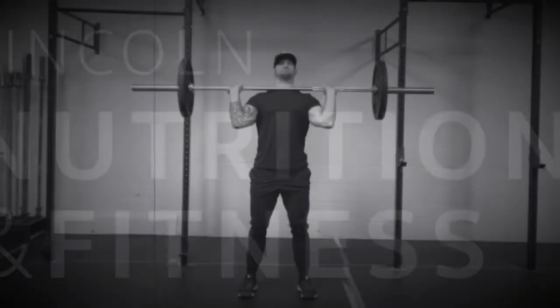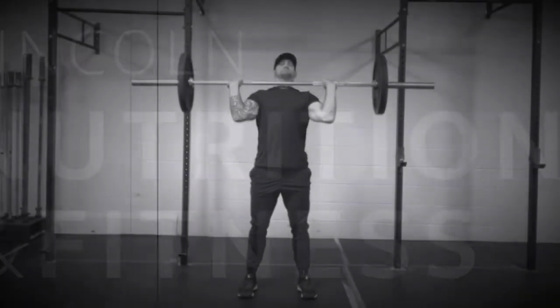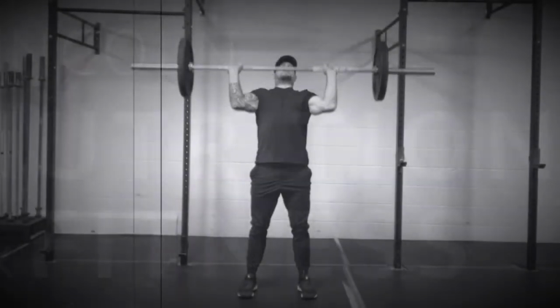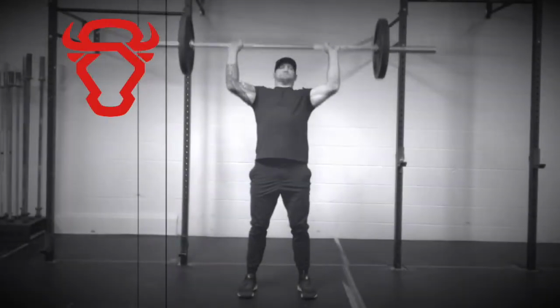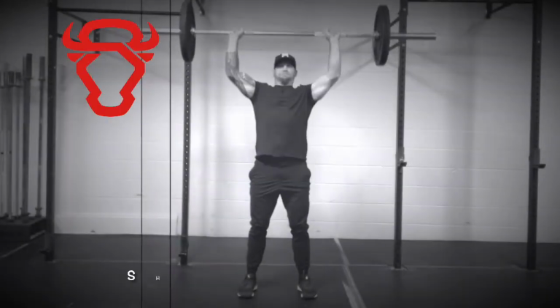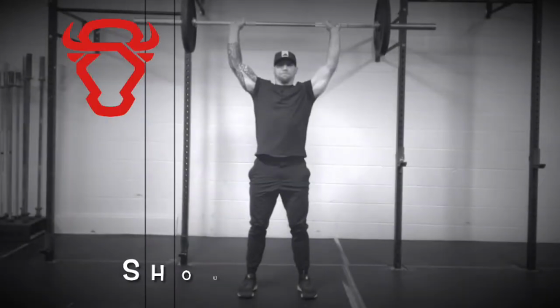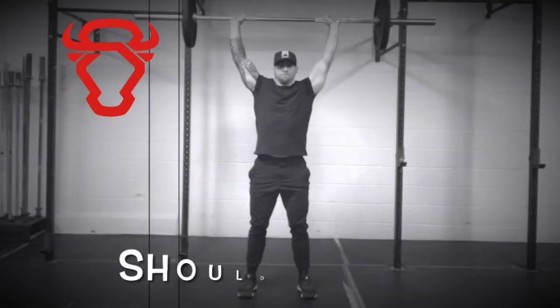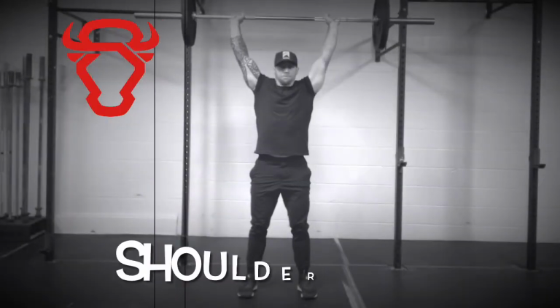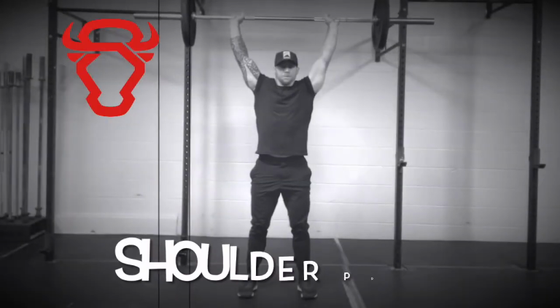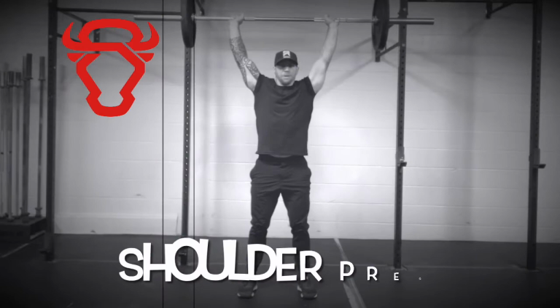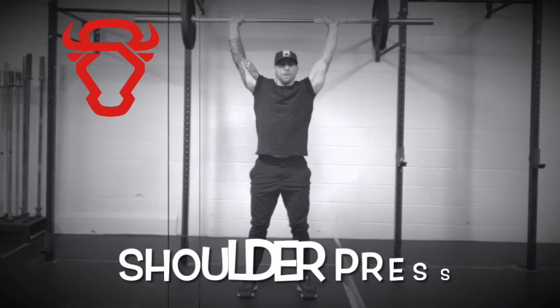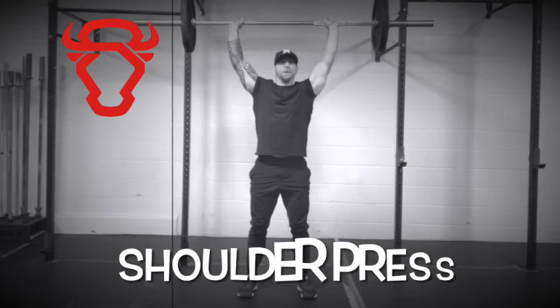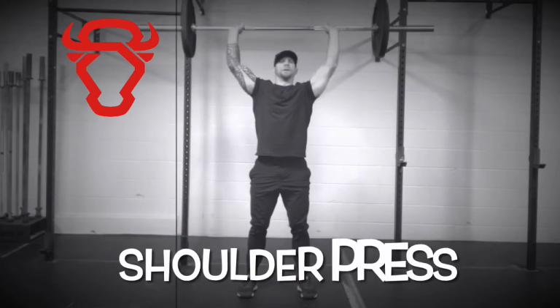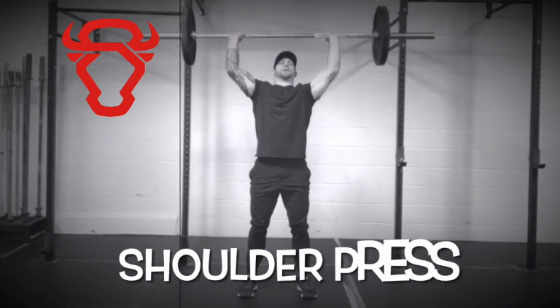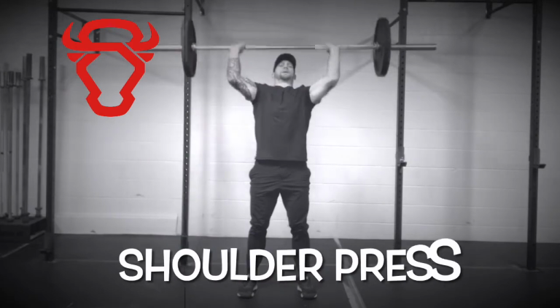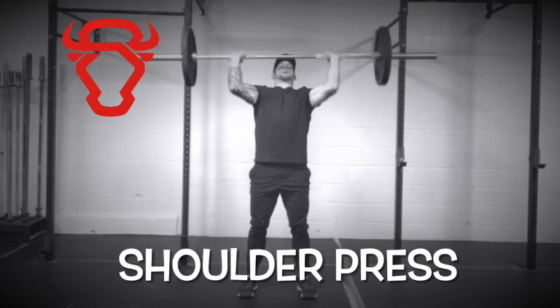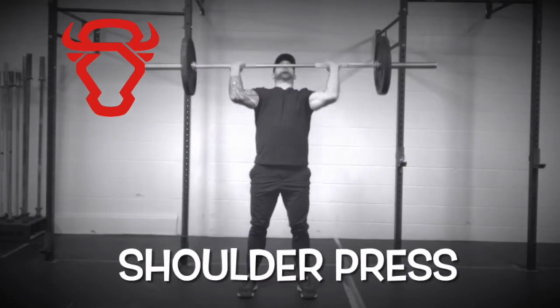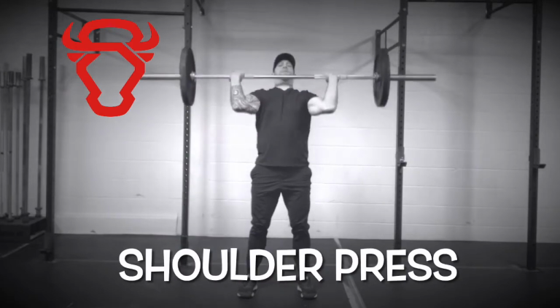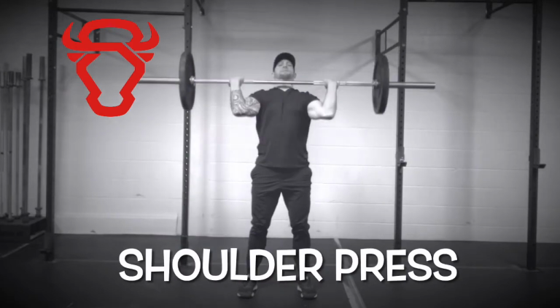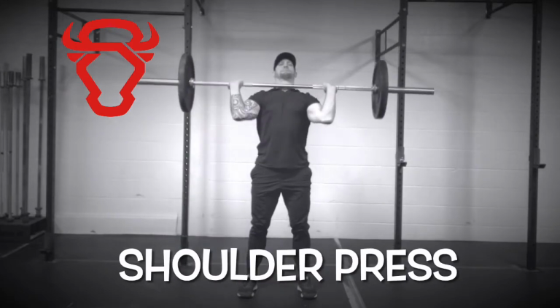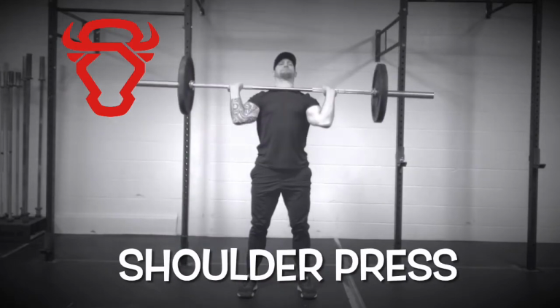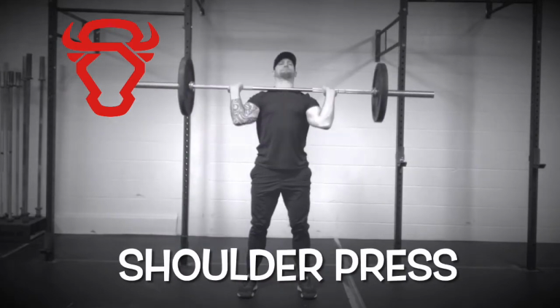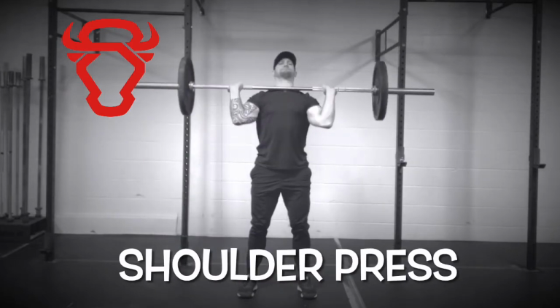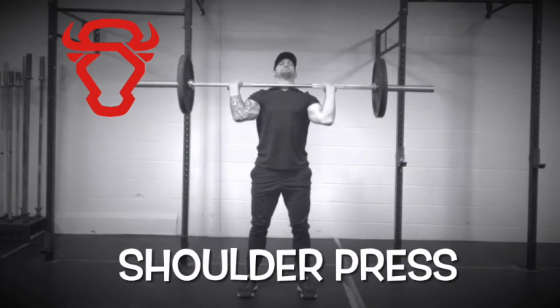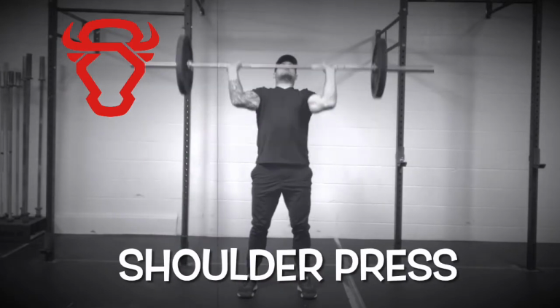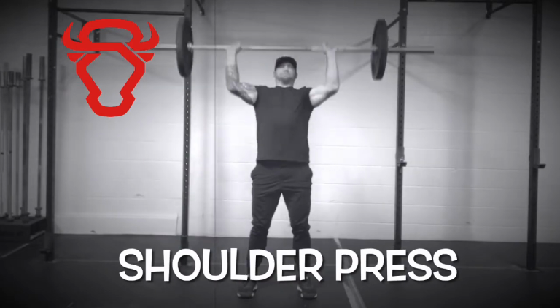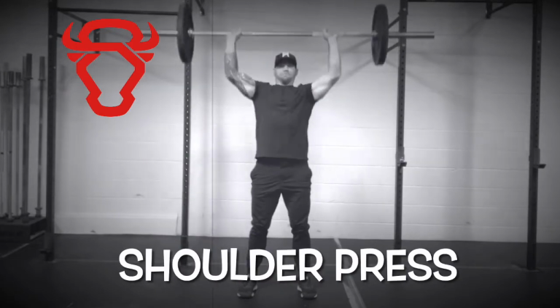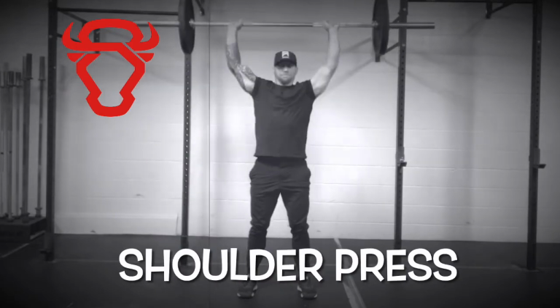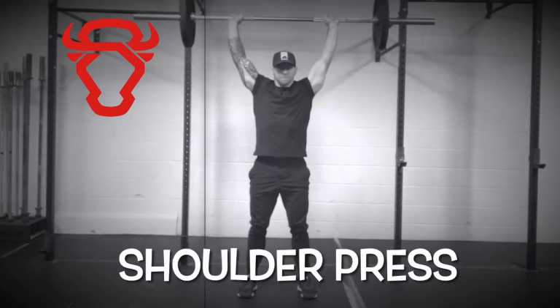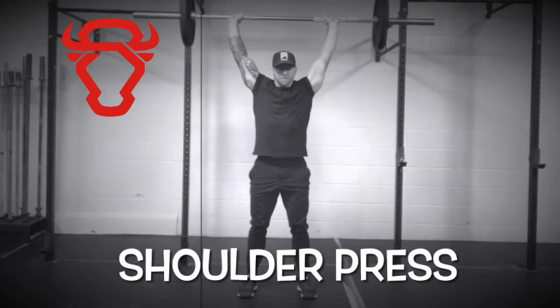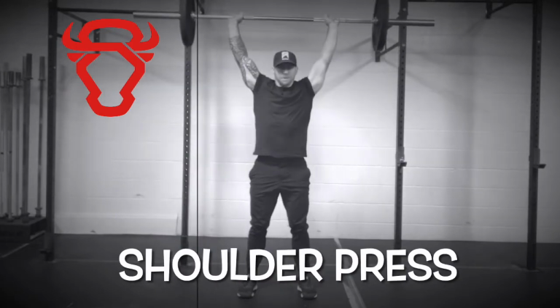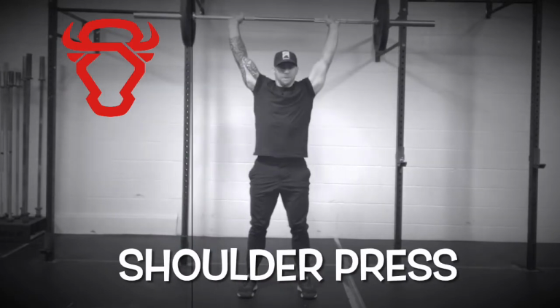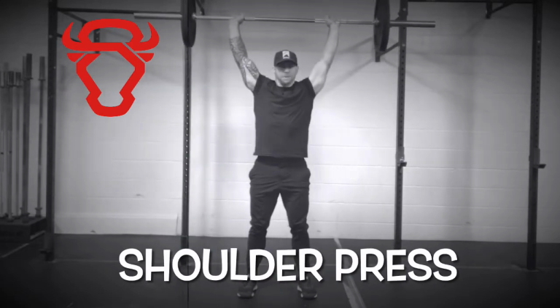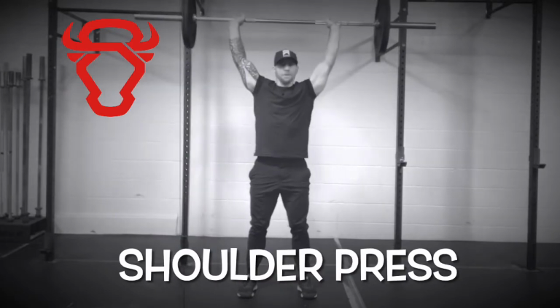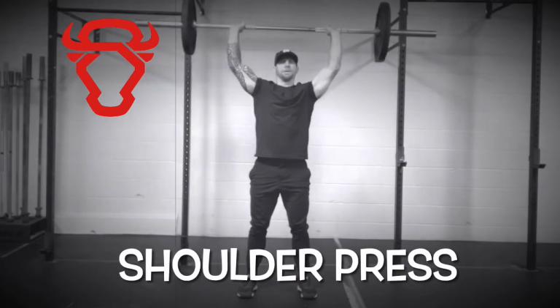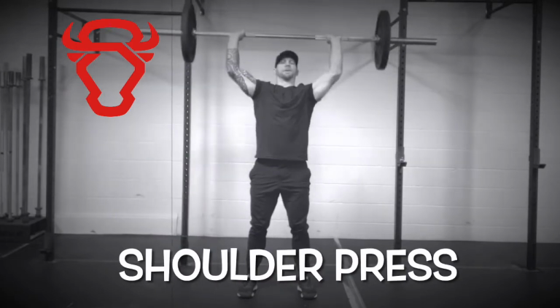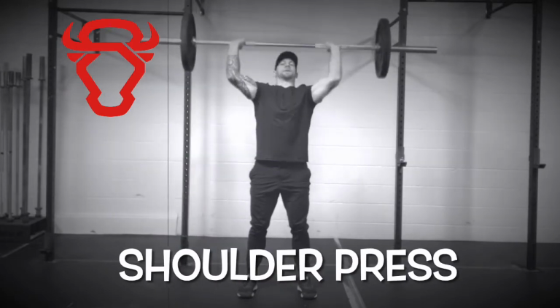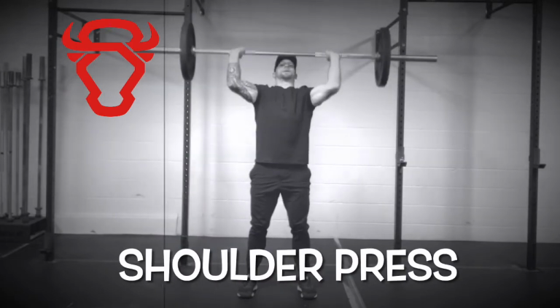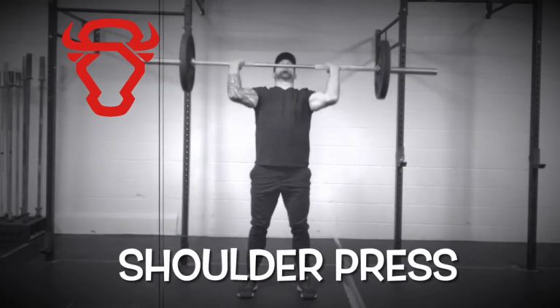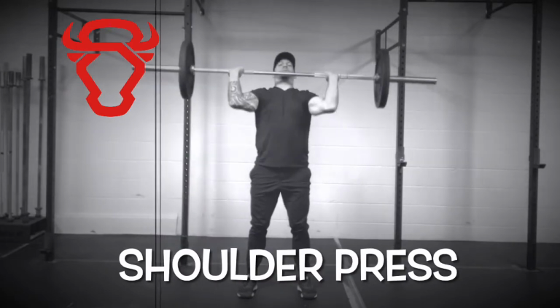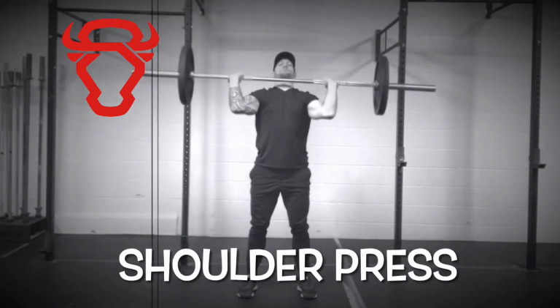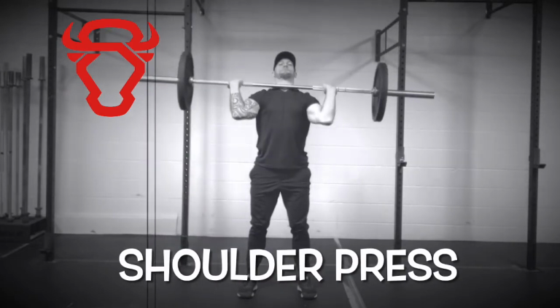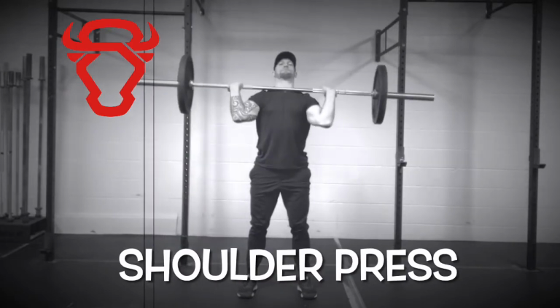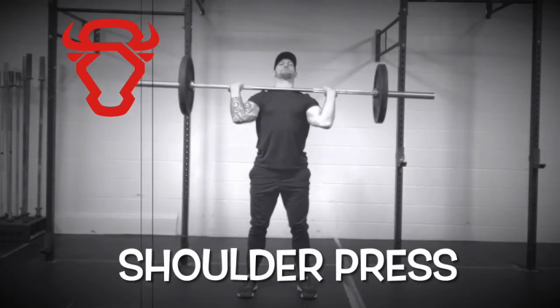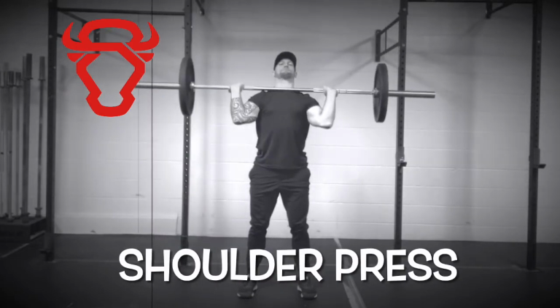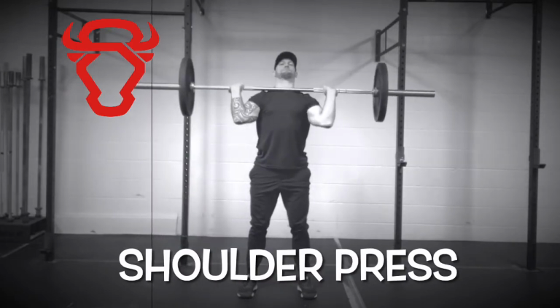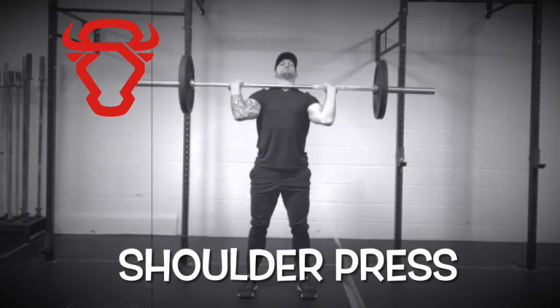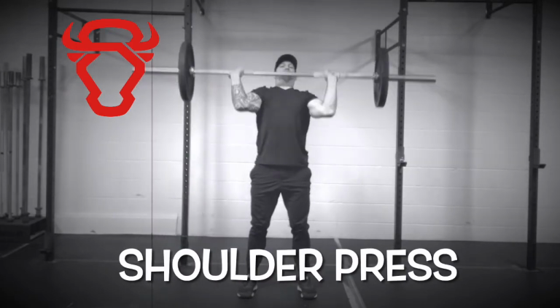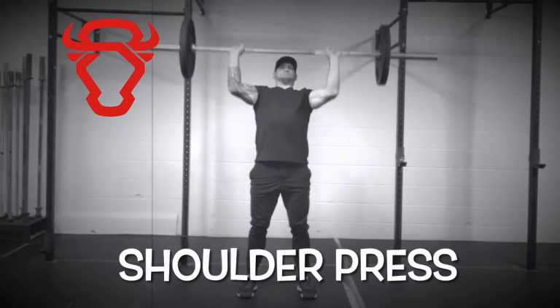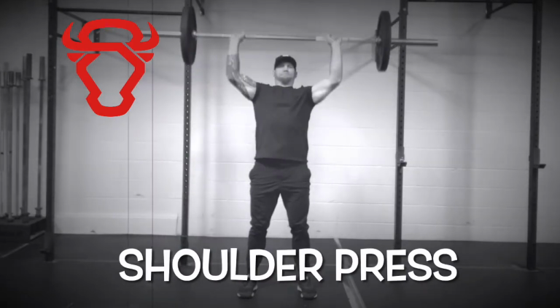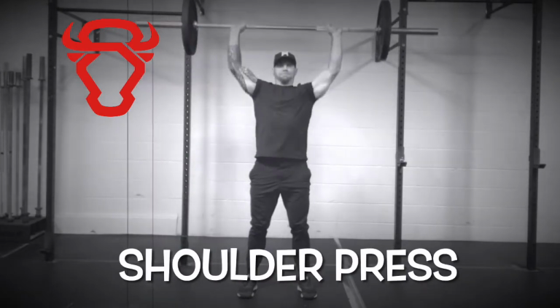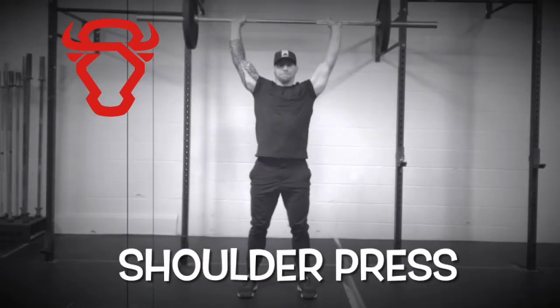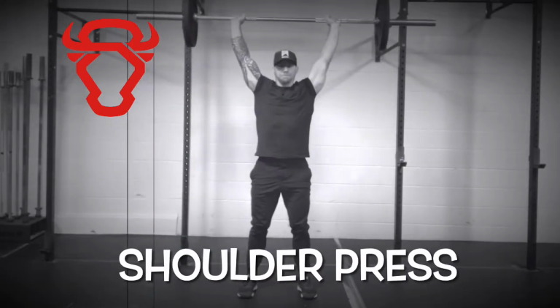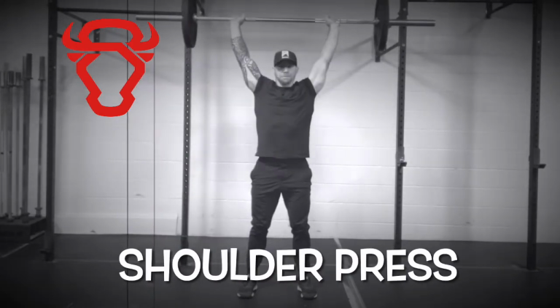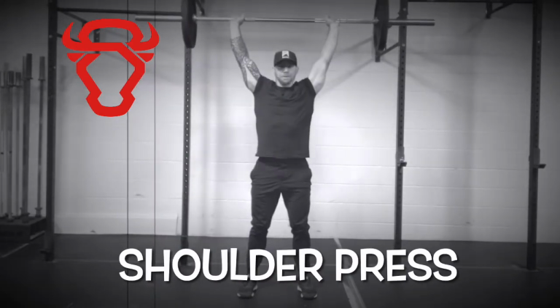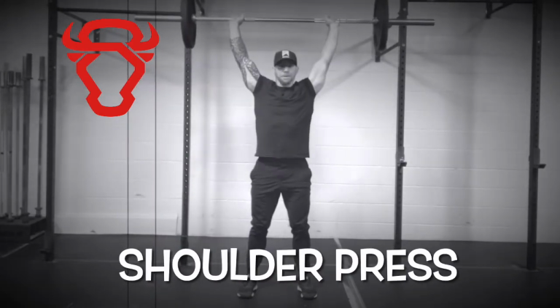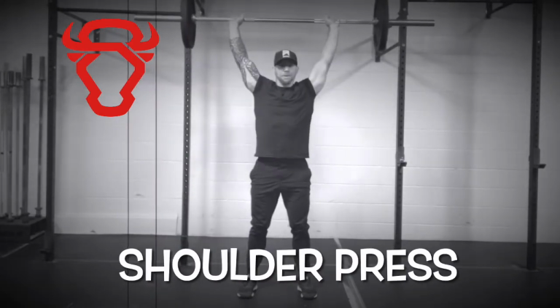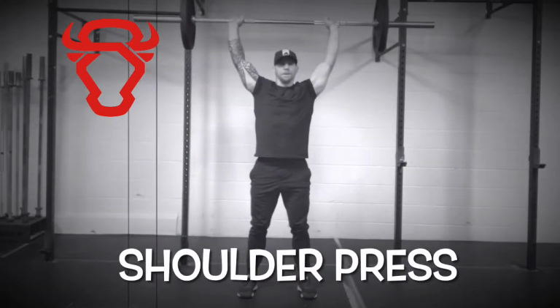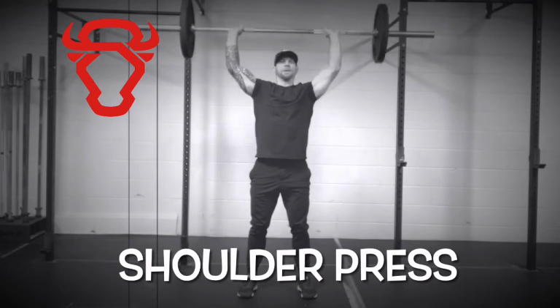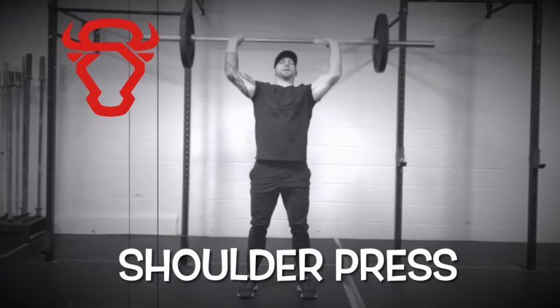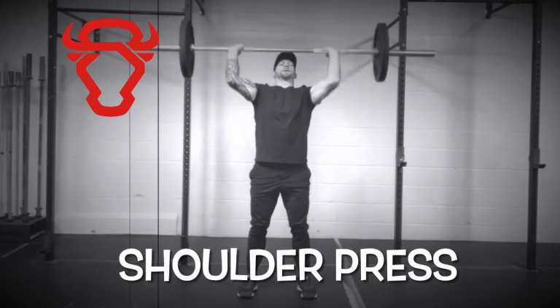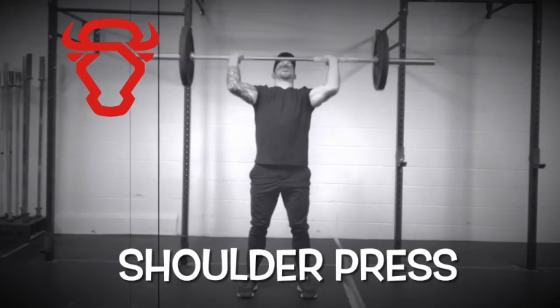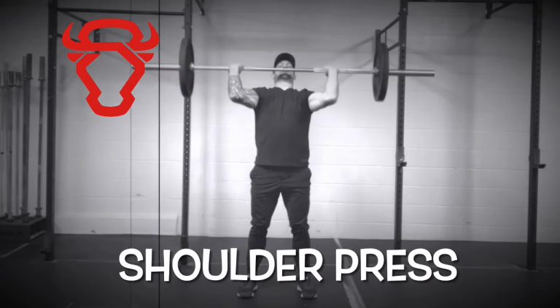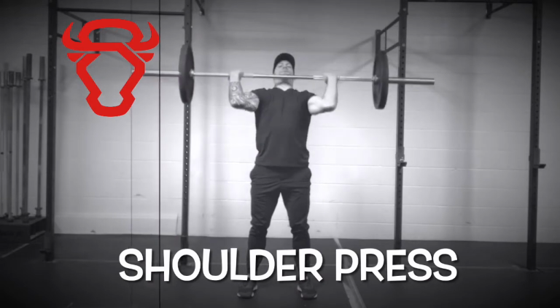The shoulder press is a beneficial exercise for increasing strength and building muscle in the shoulders, lats, and midline.